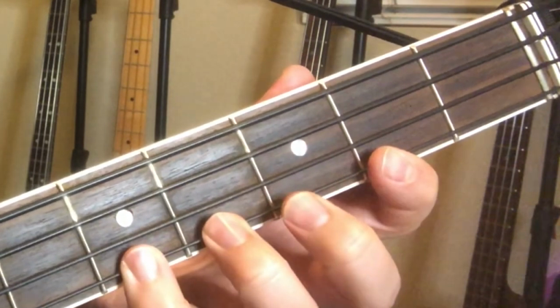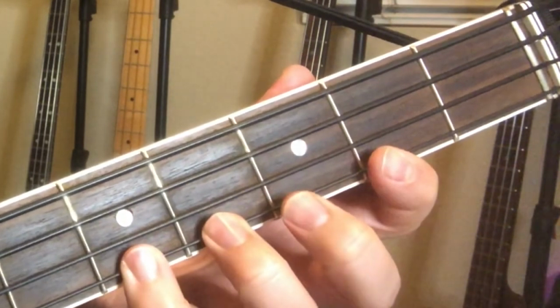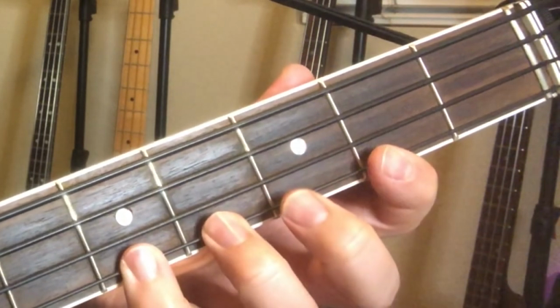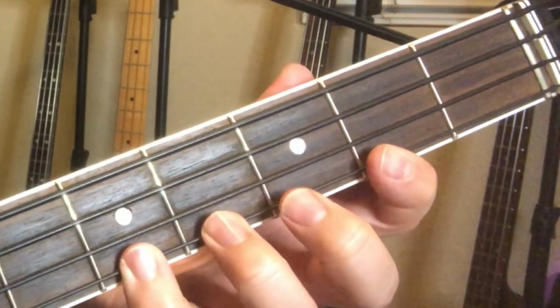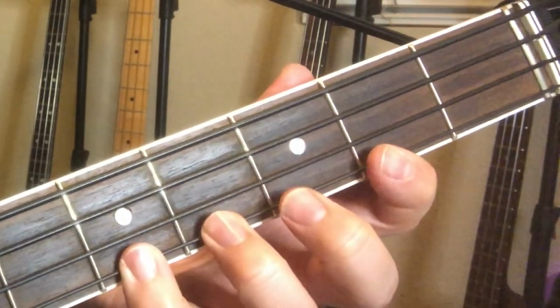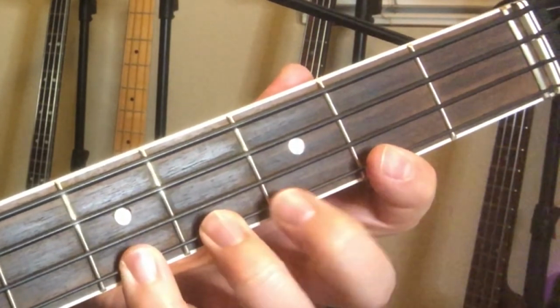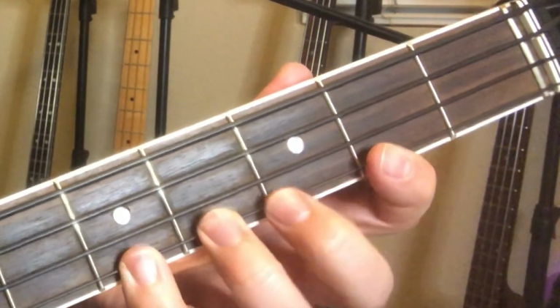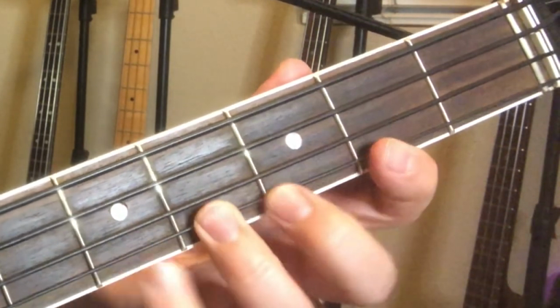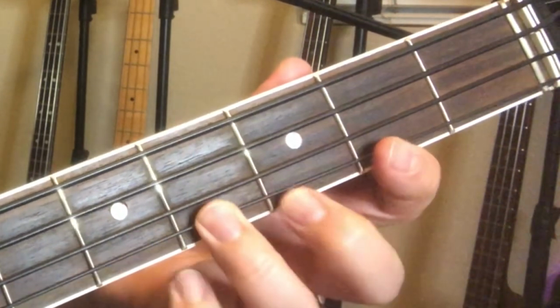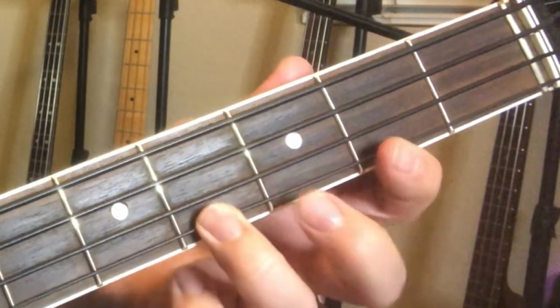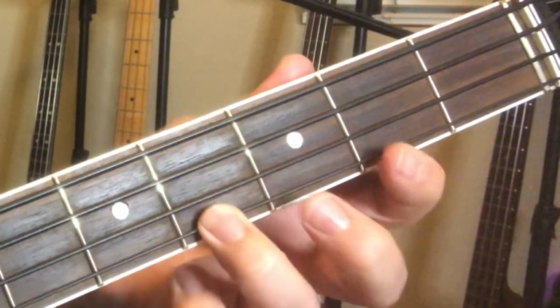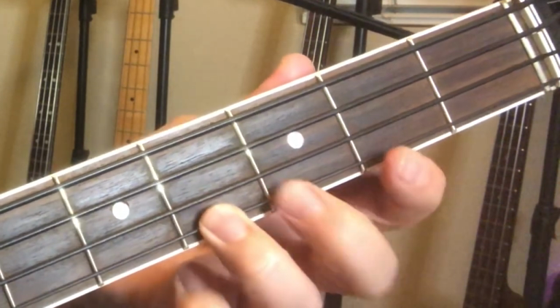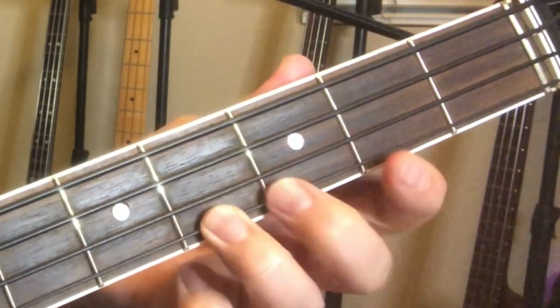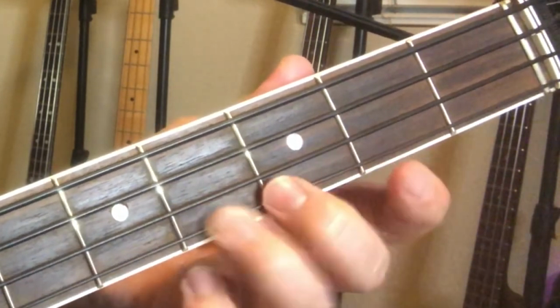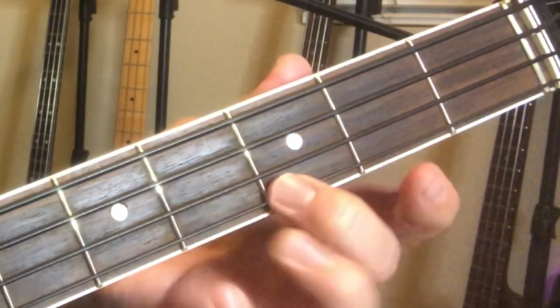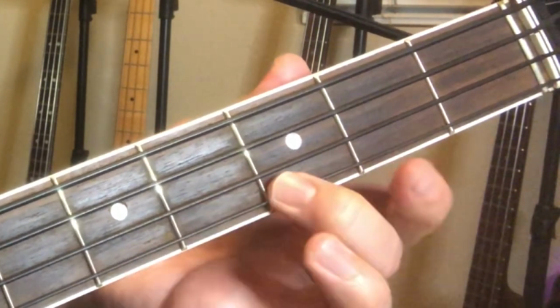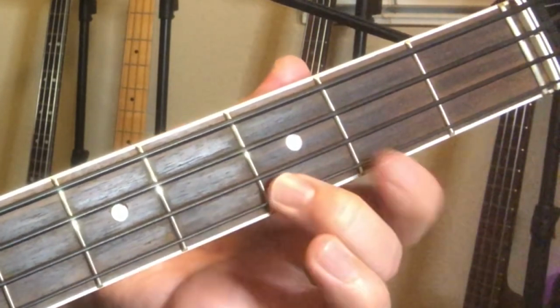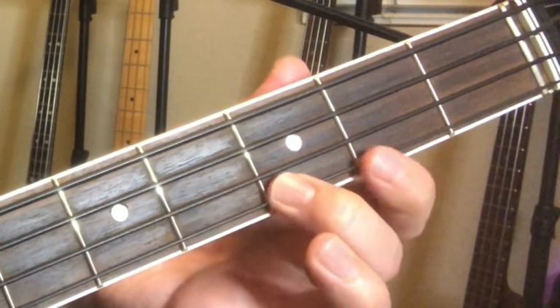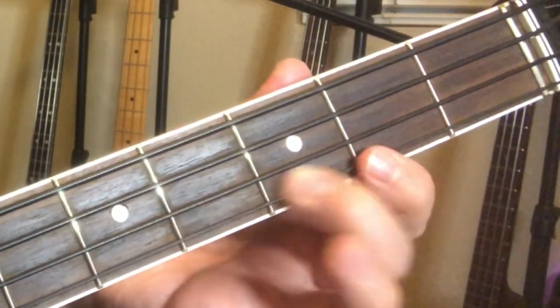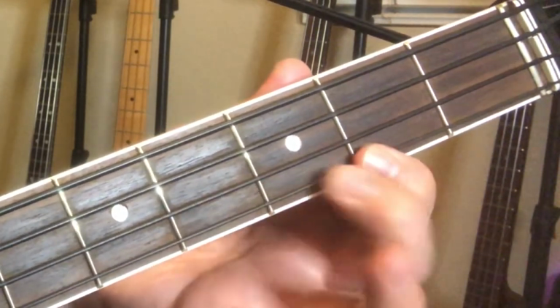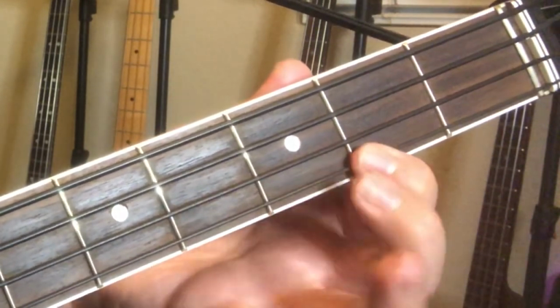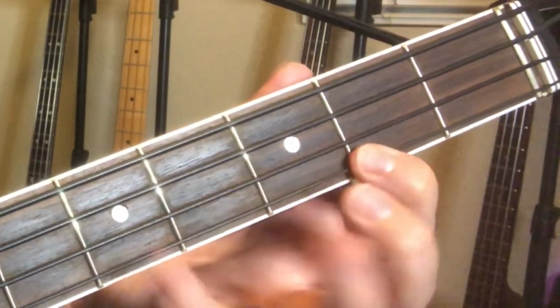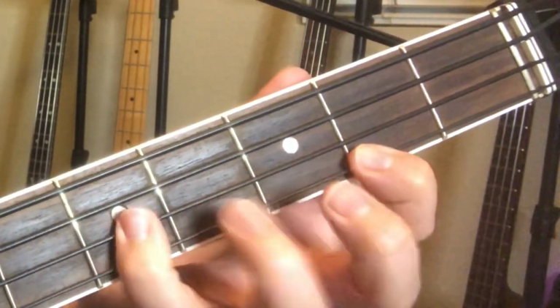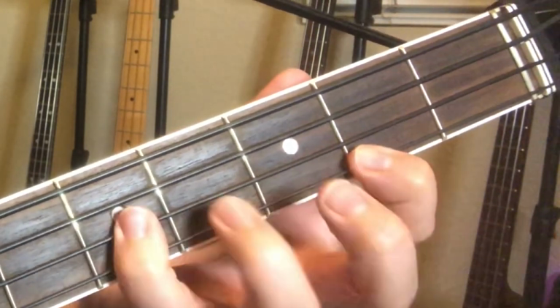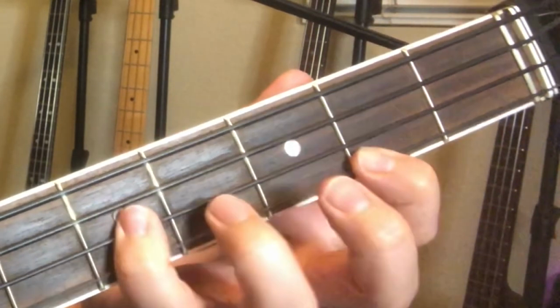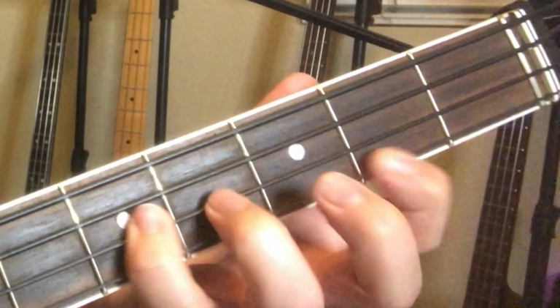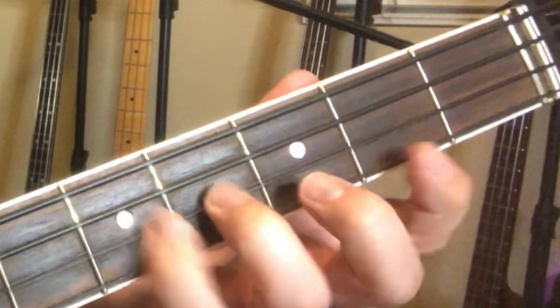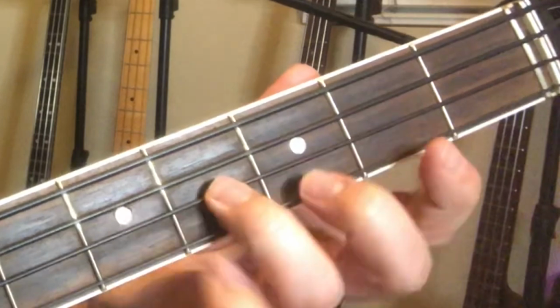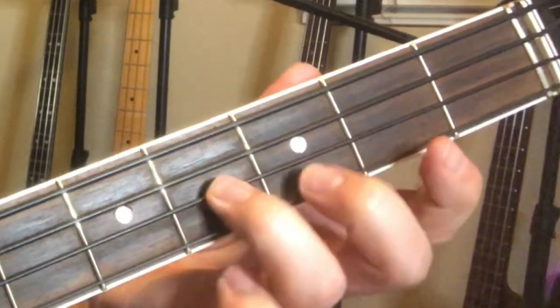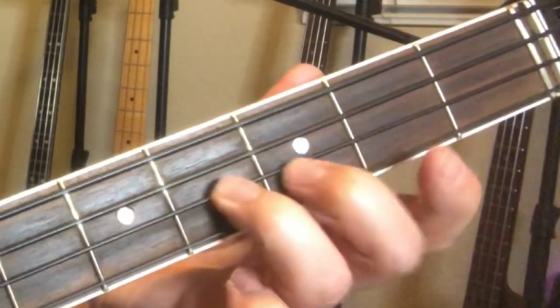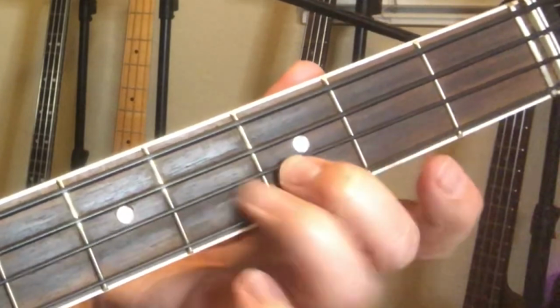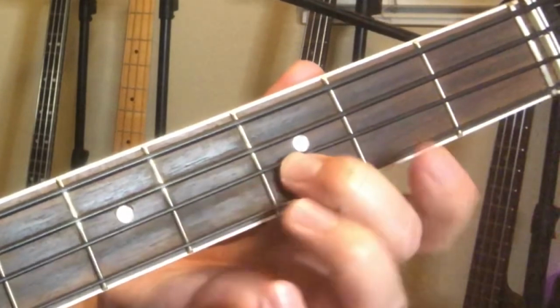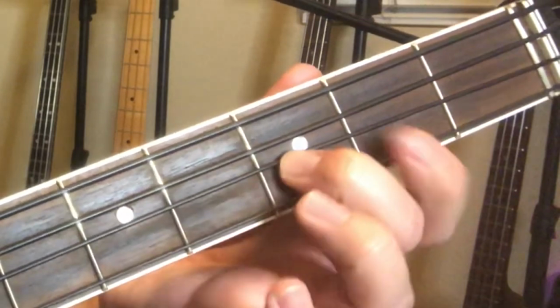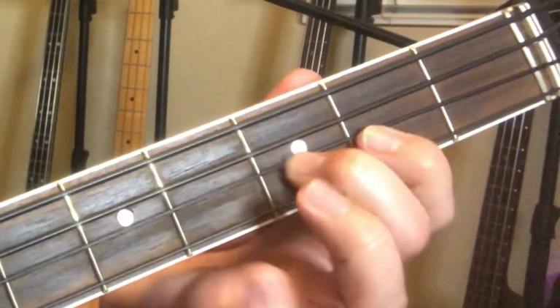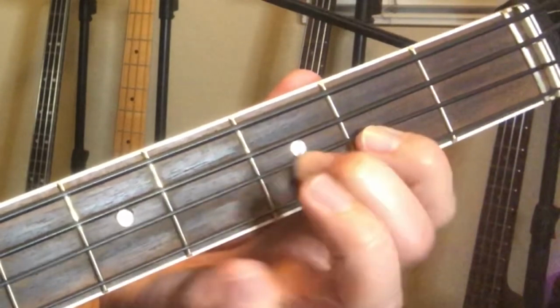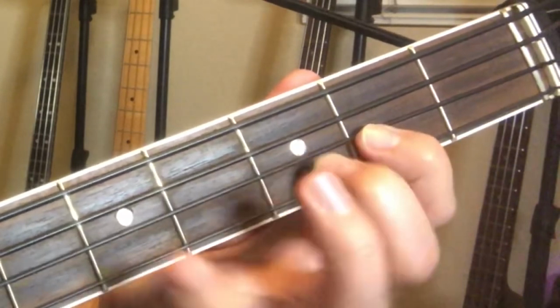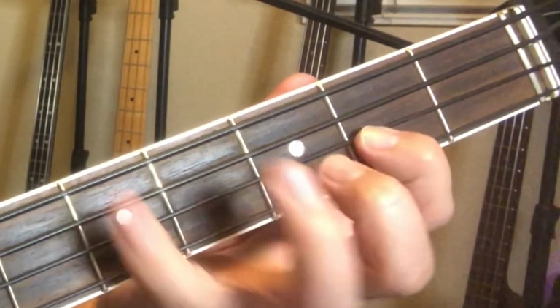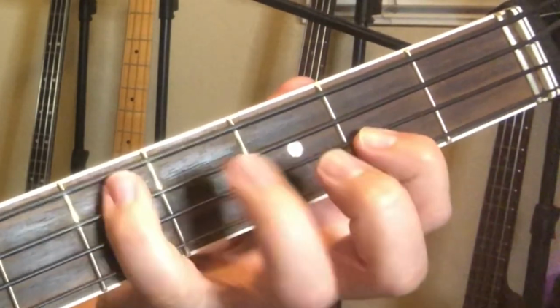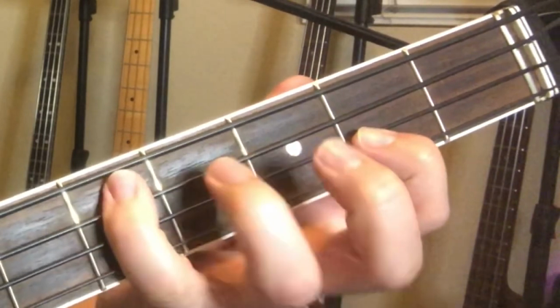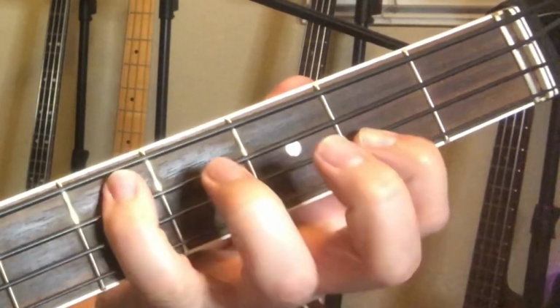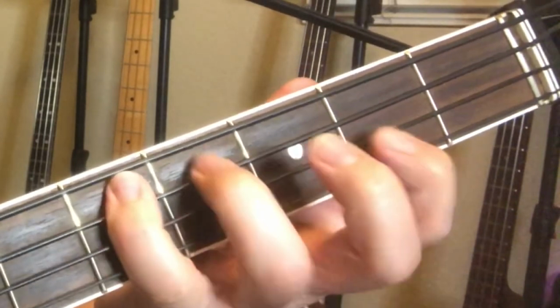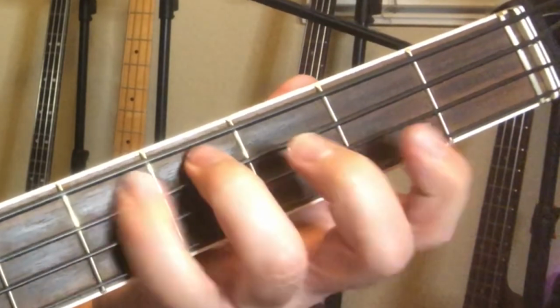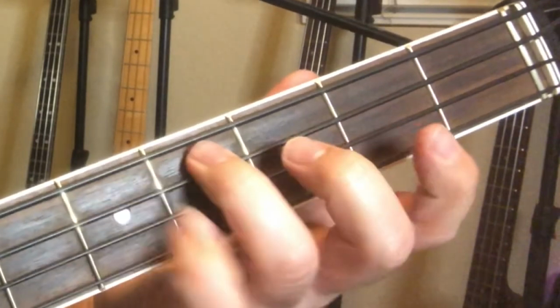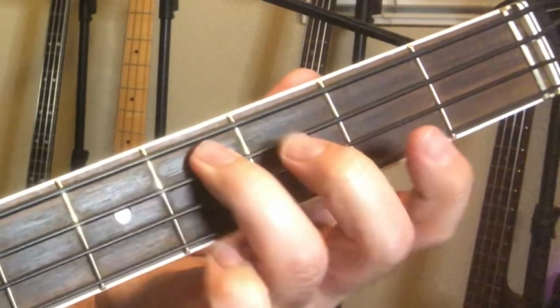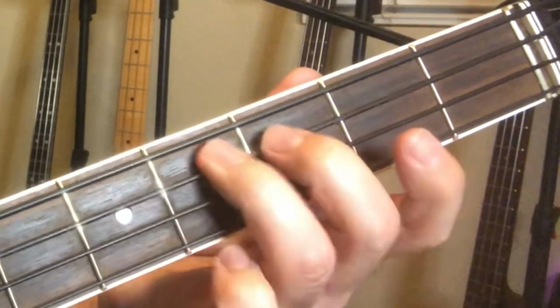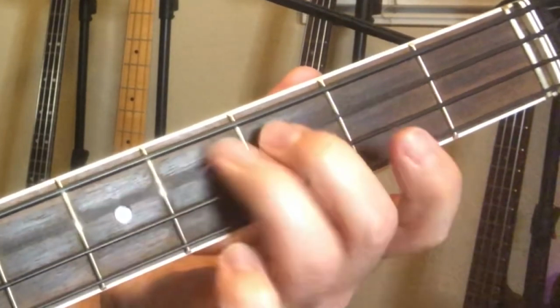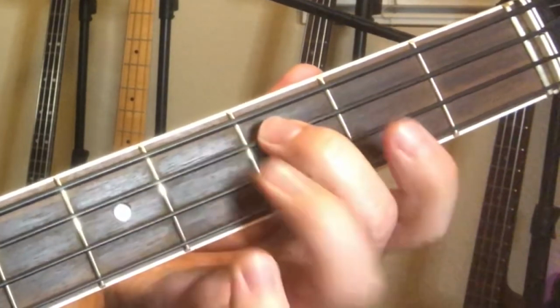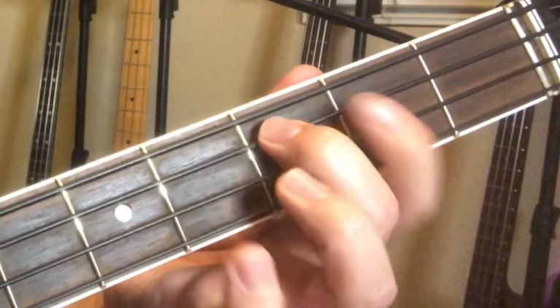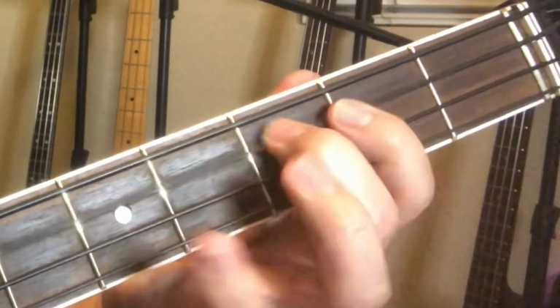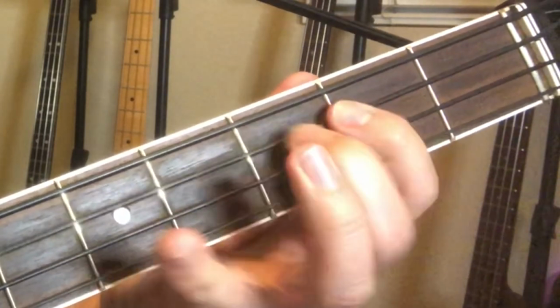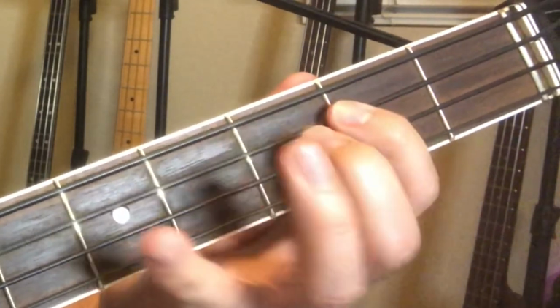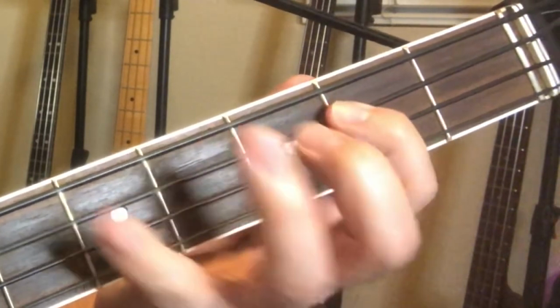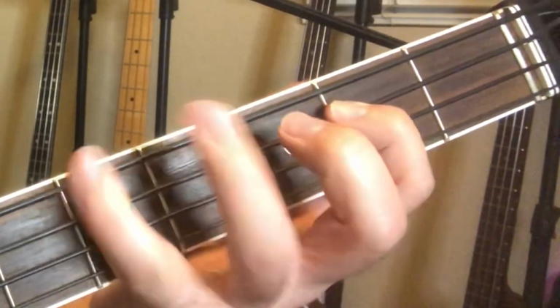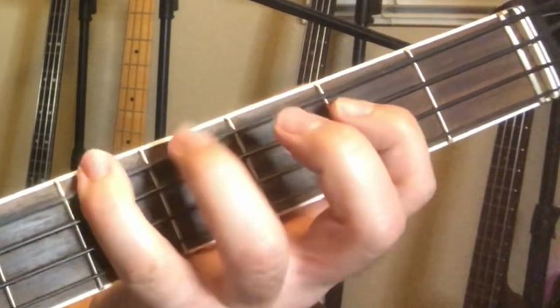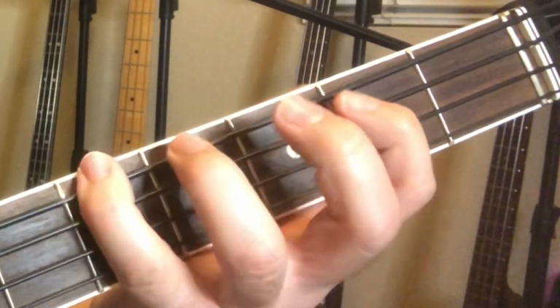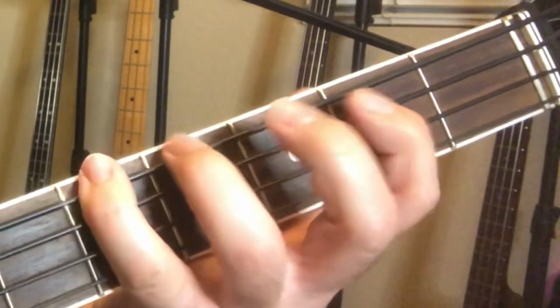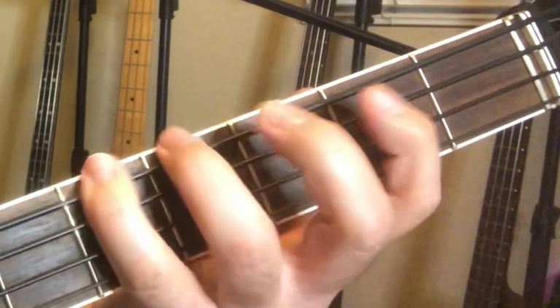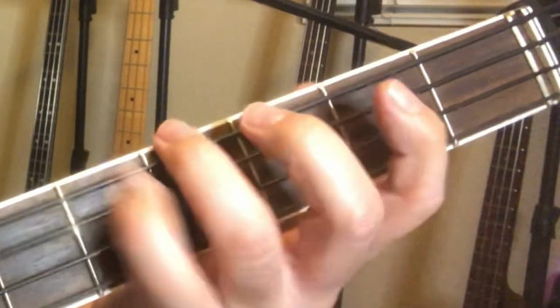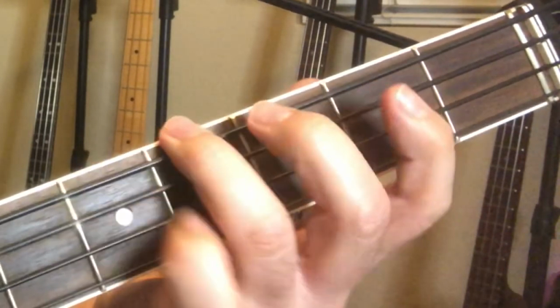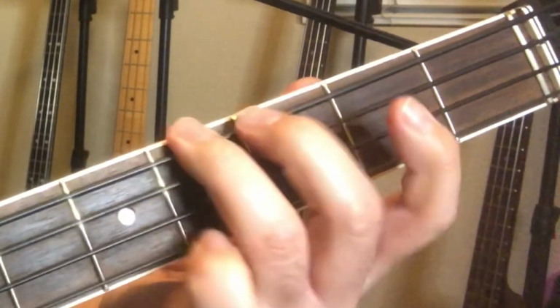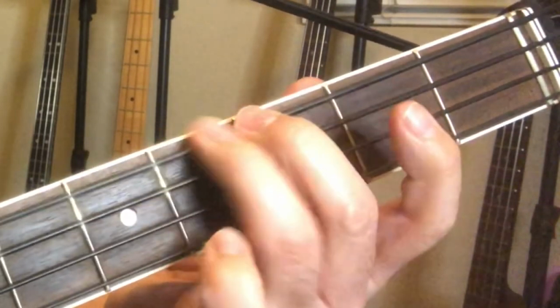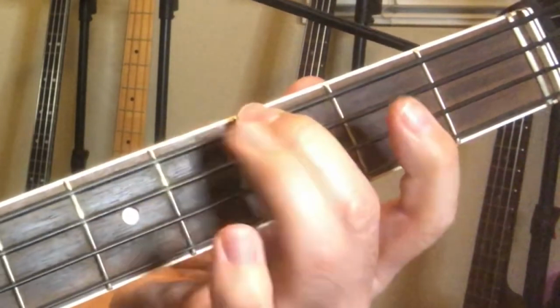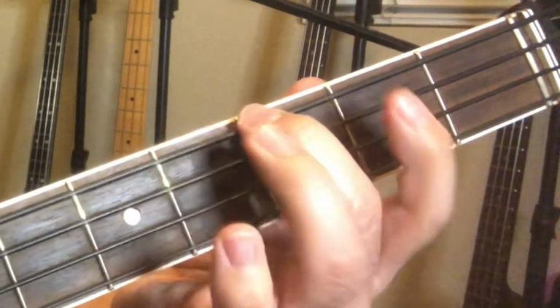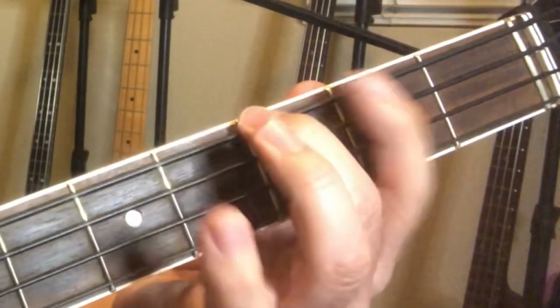It's going to help you playing righty or lefty. It really doesn't matter. But I do these to warm up and get the fingers nice and ready.